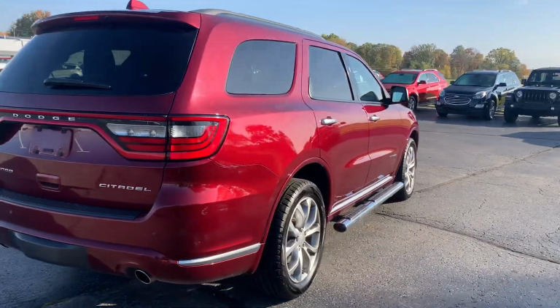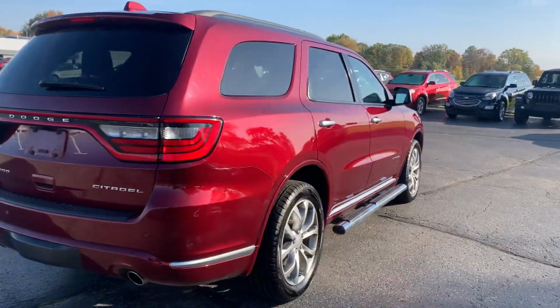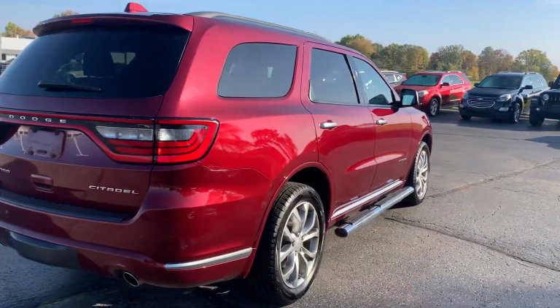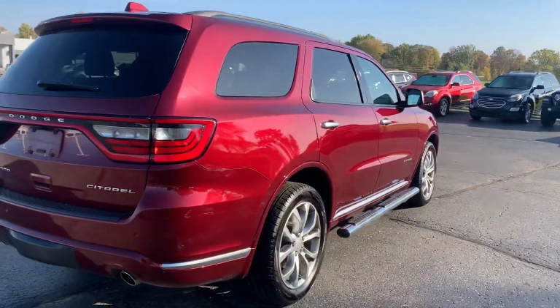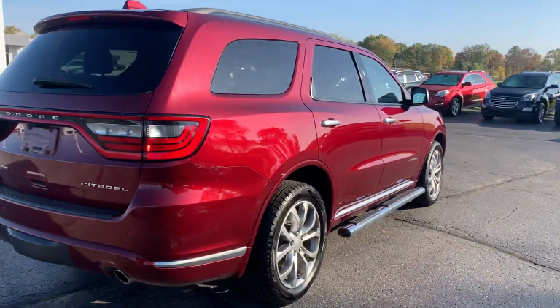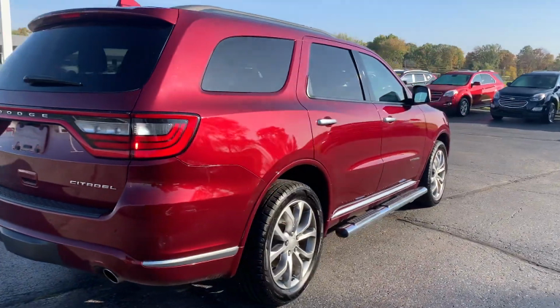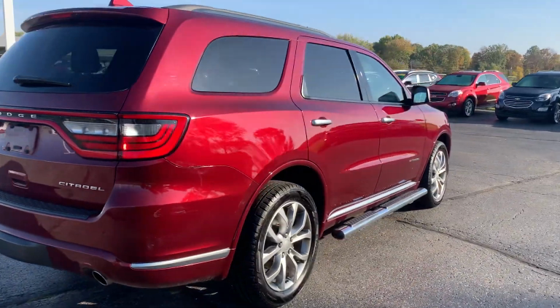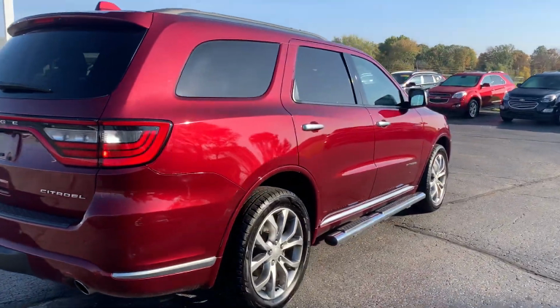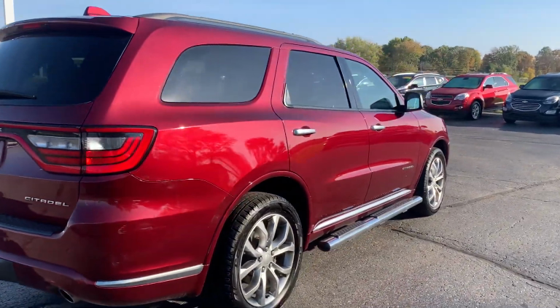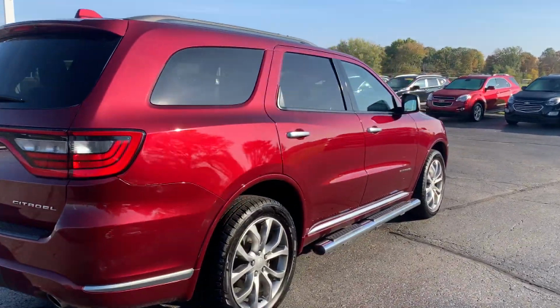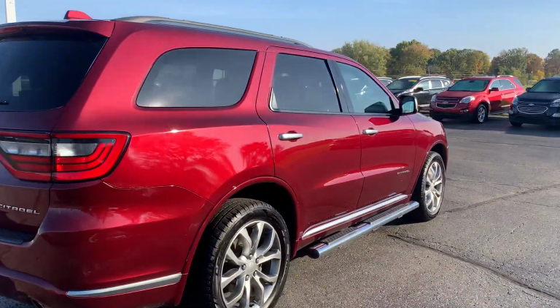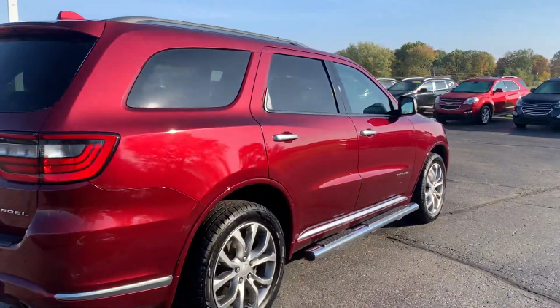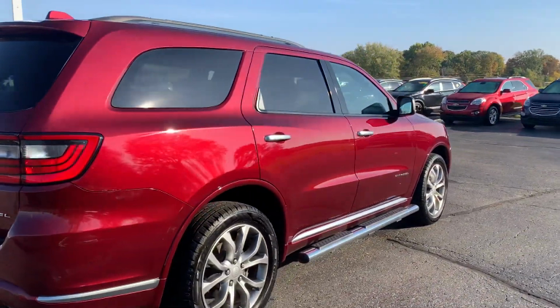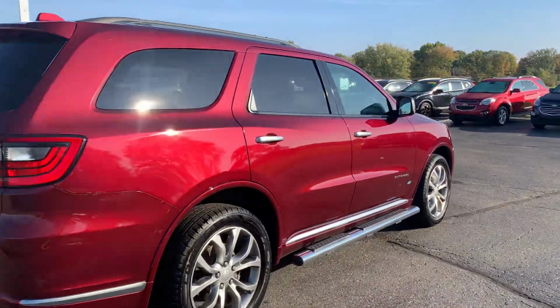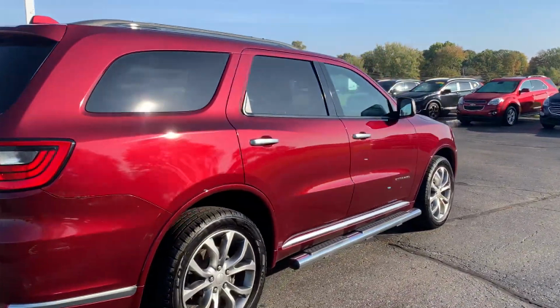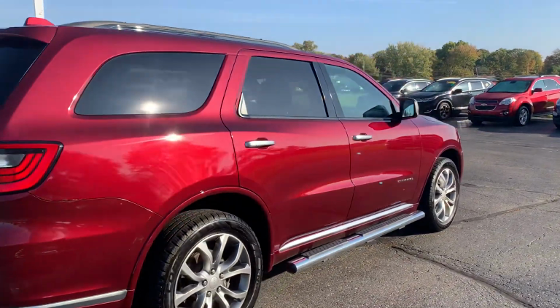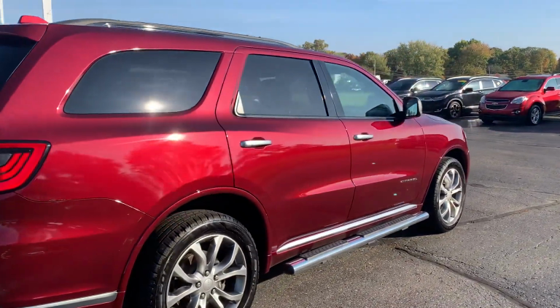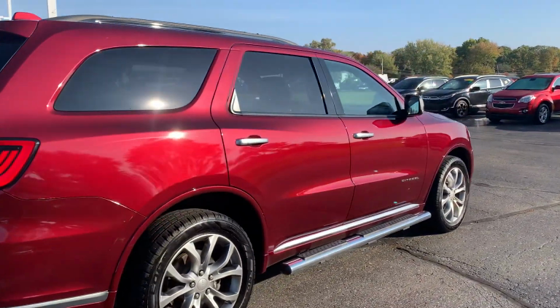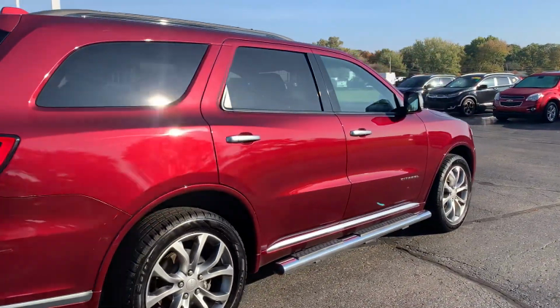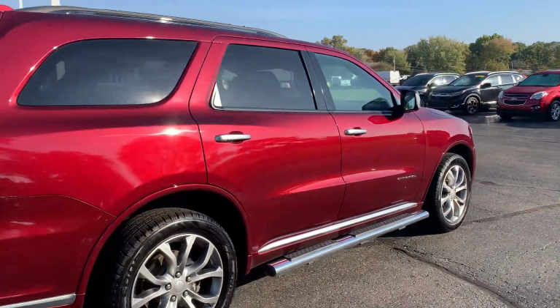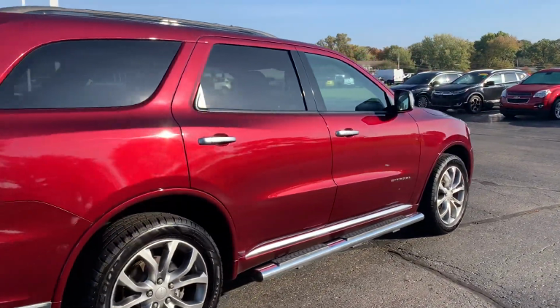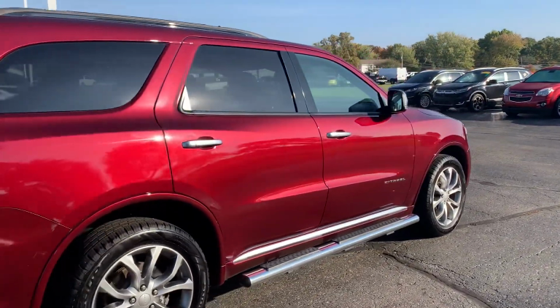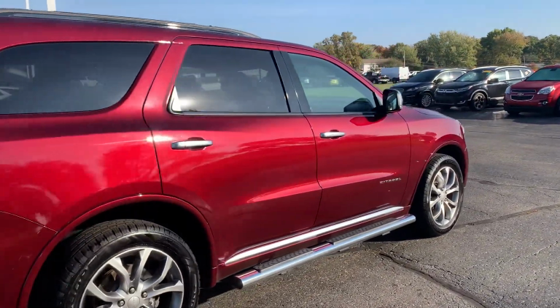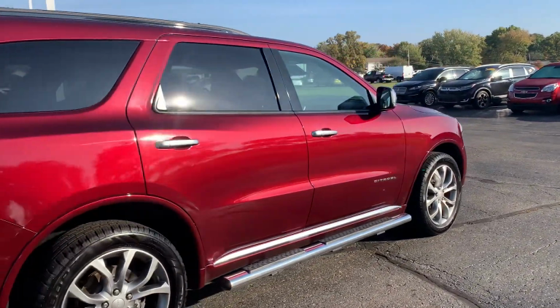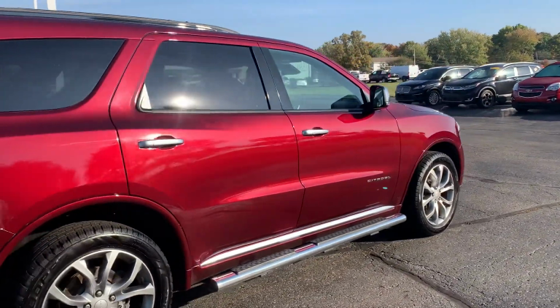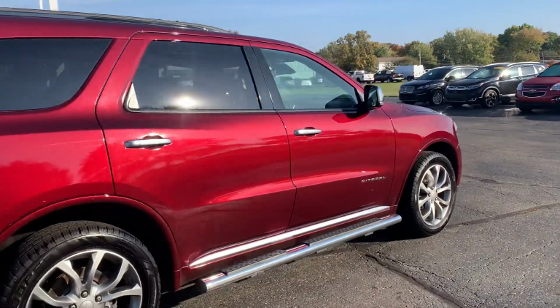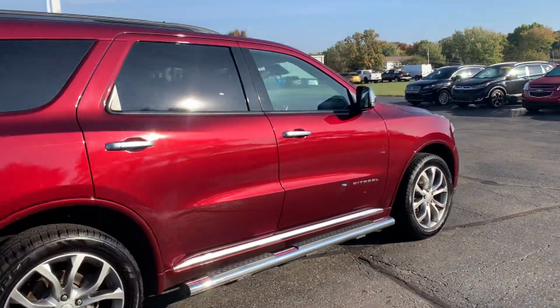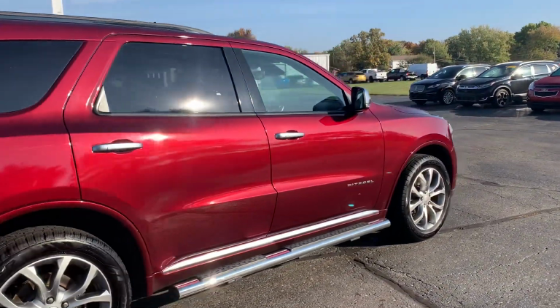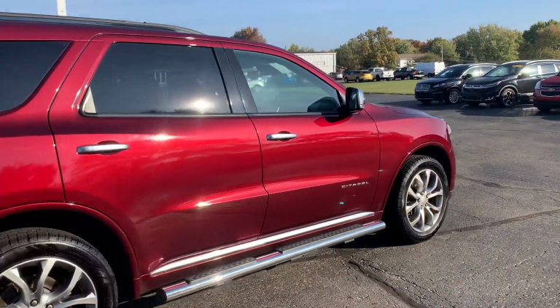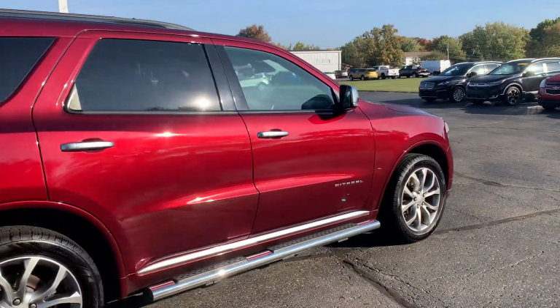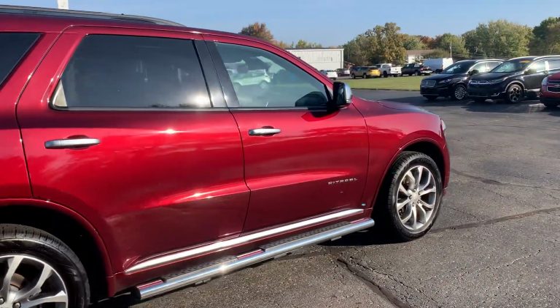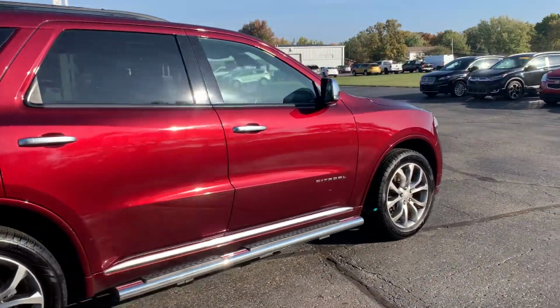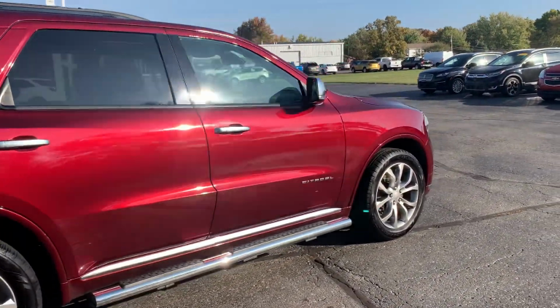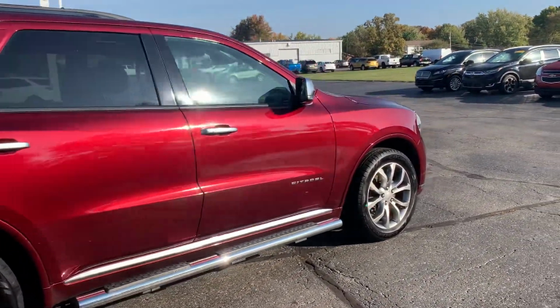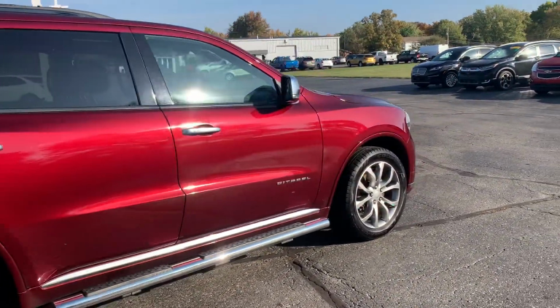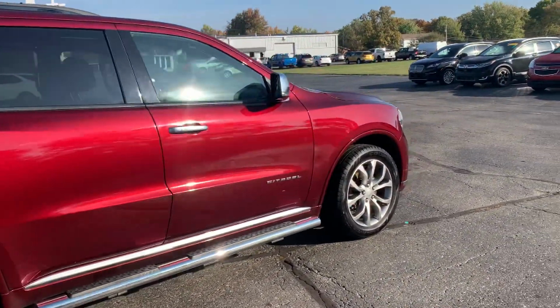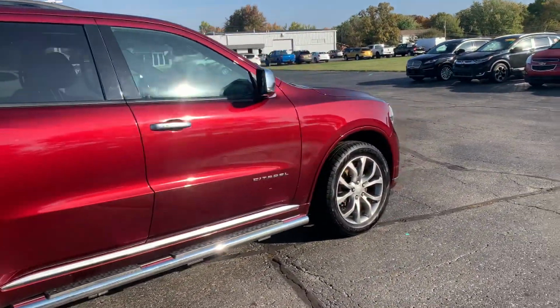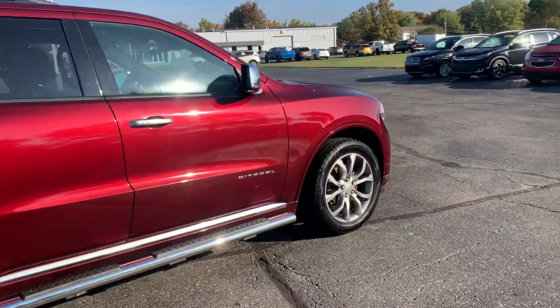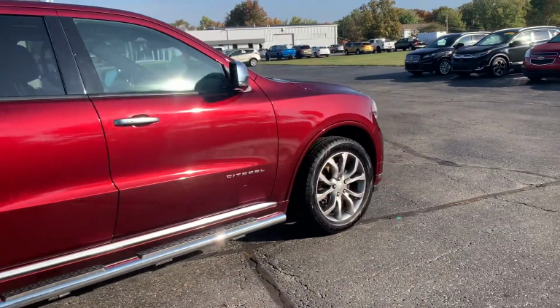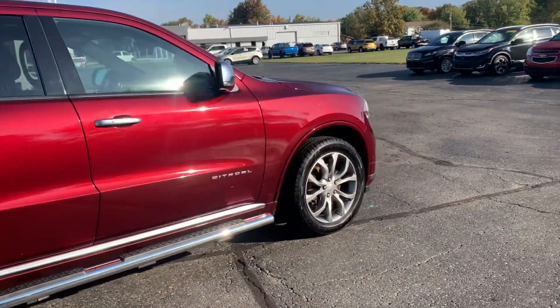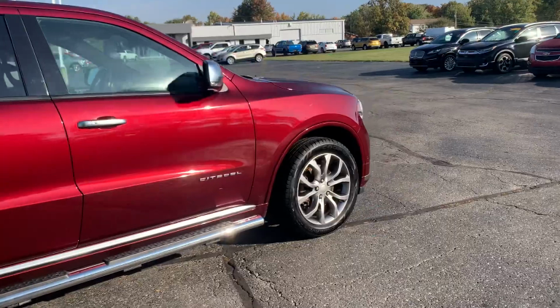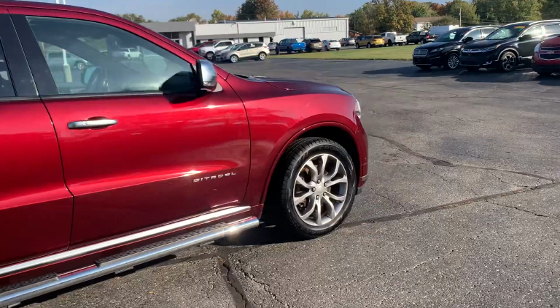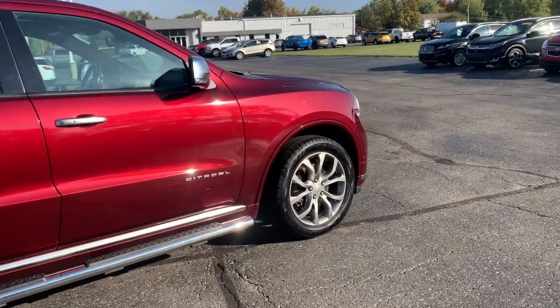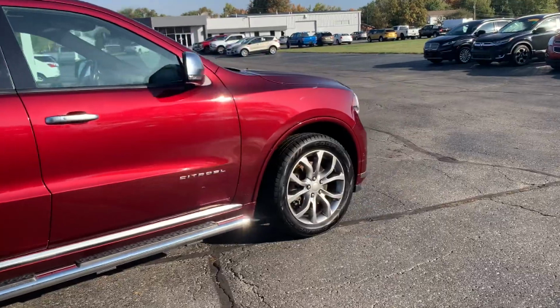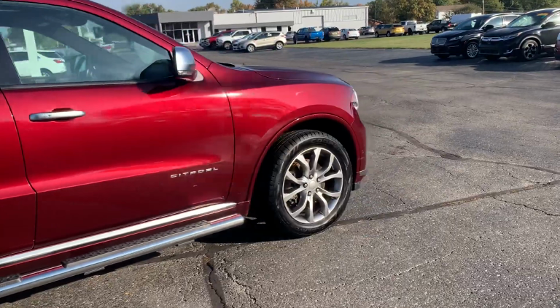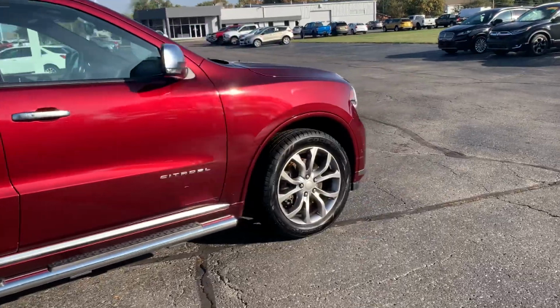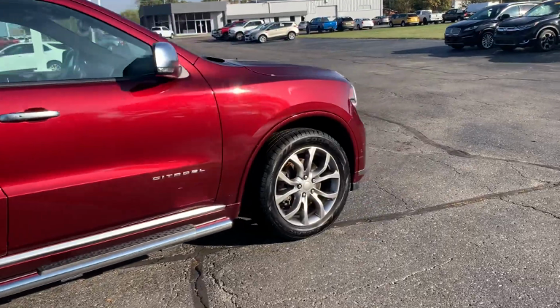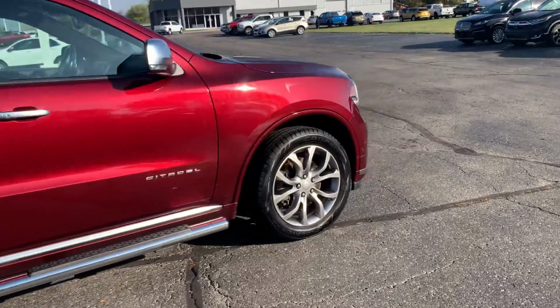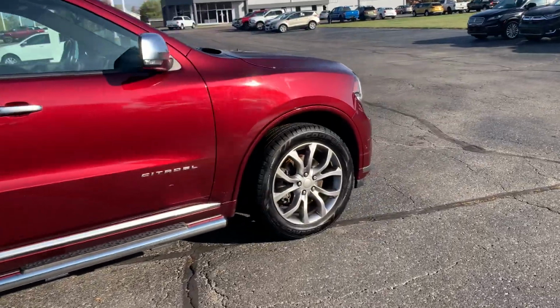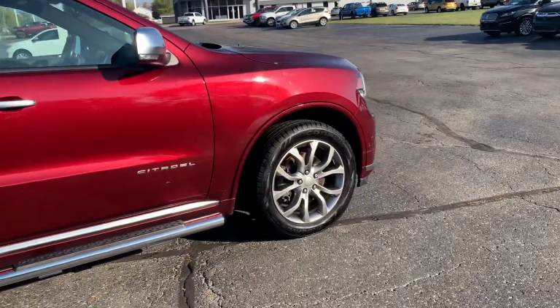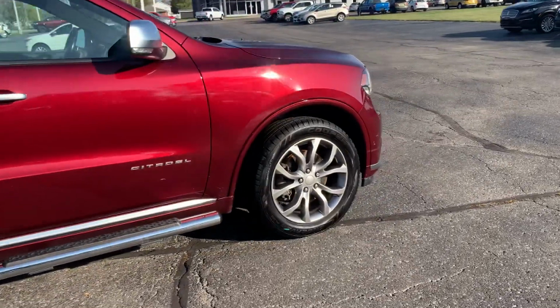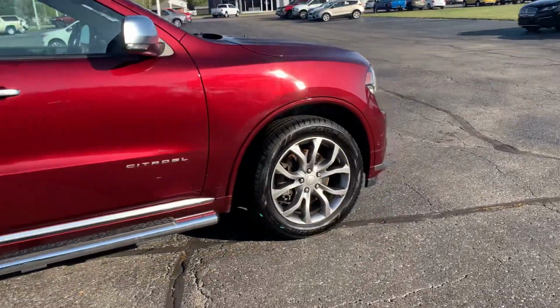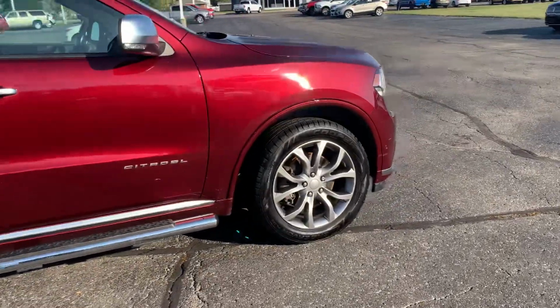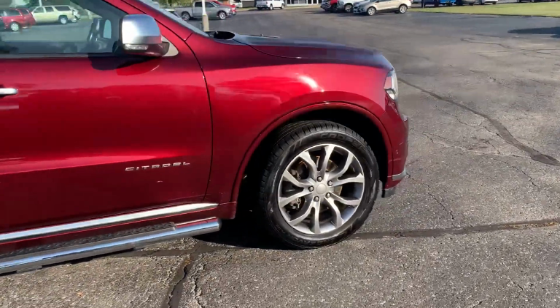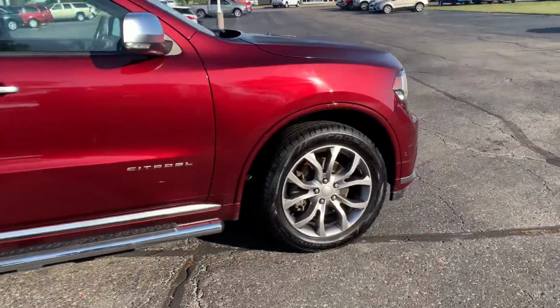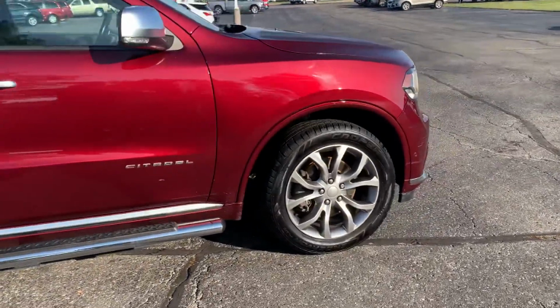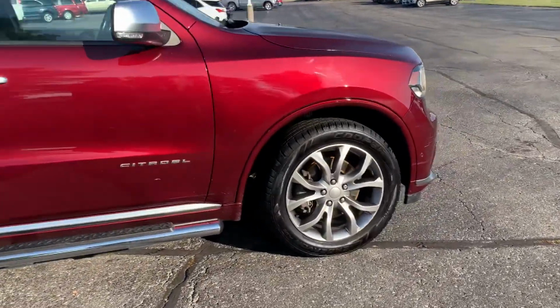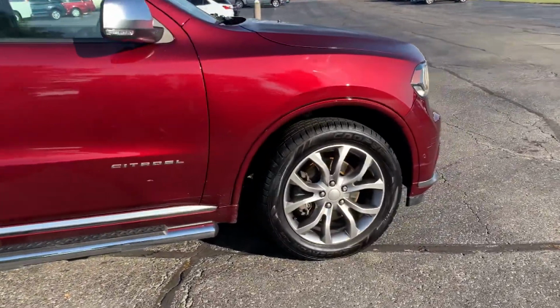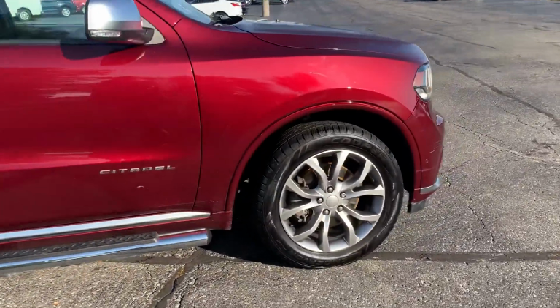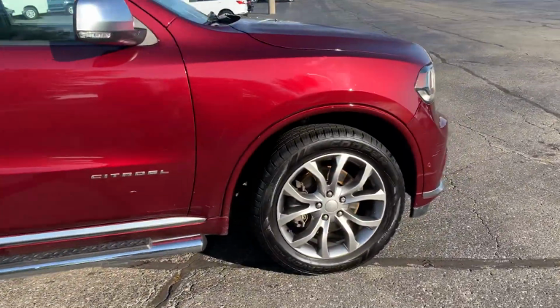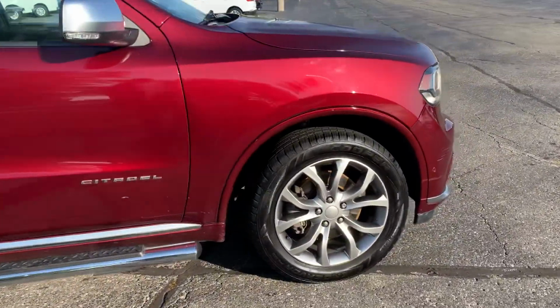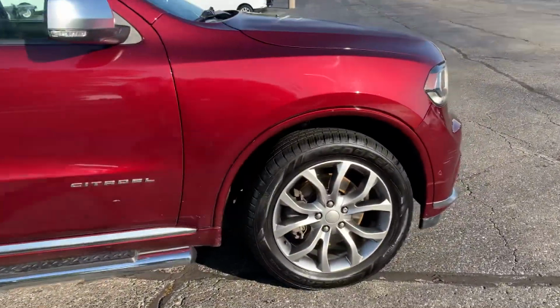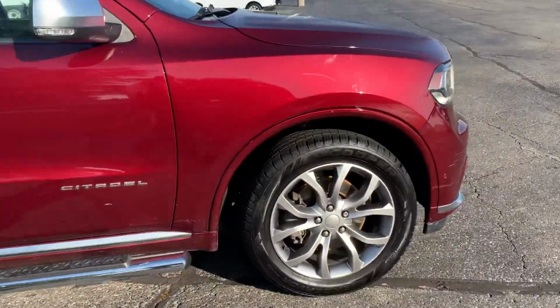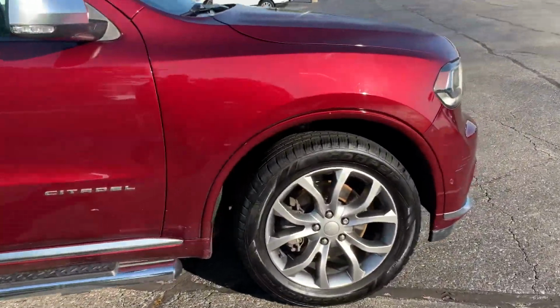Outside's in decent shape. There are a couple of minor scuffs. Tires look good all the way around.